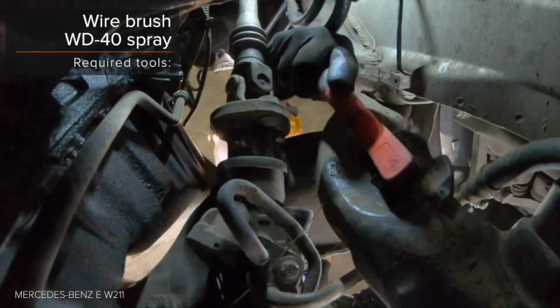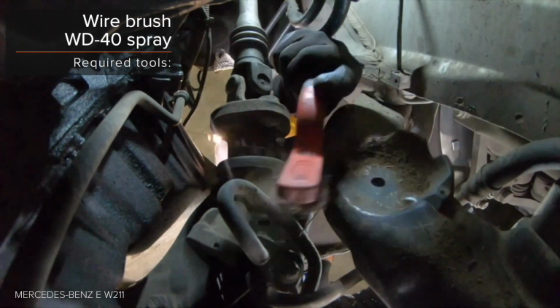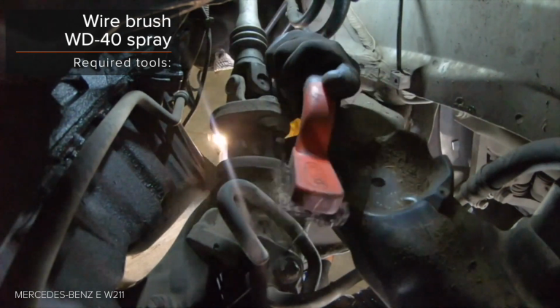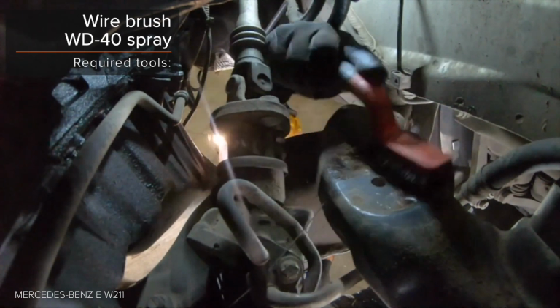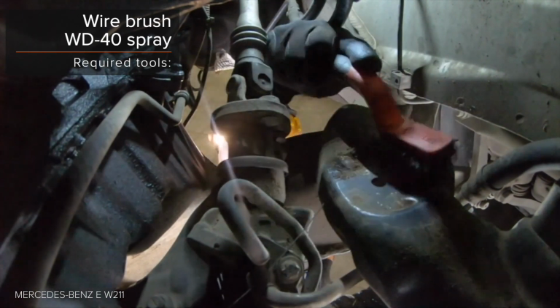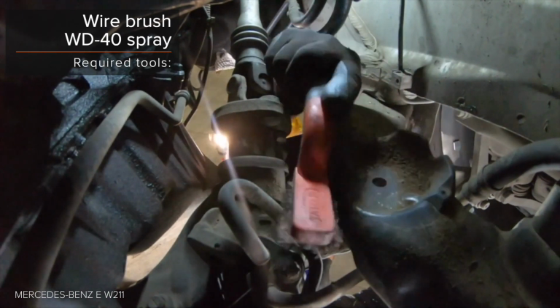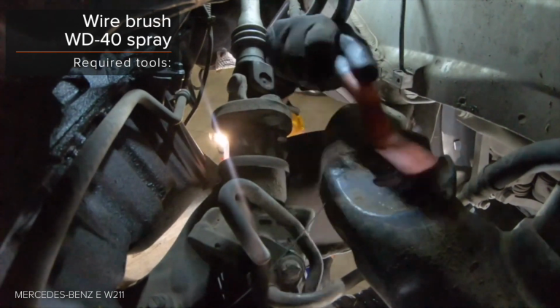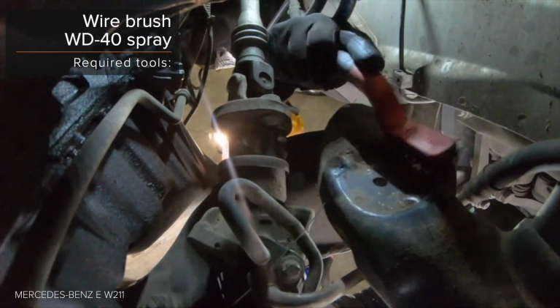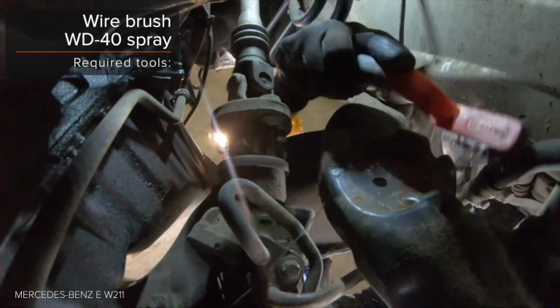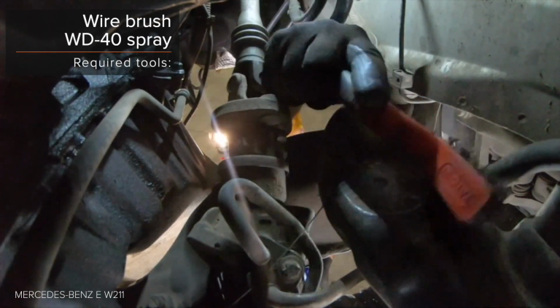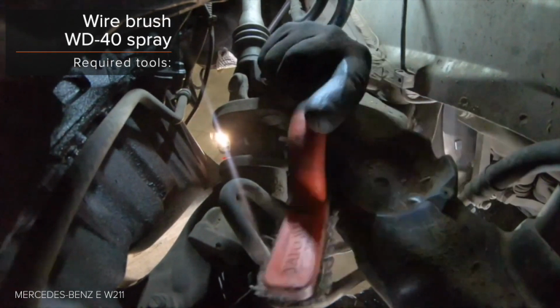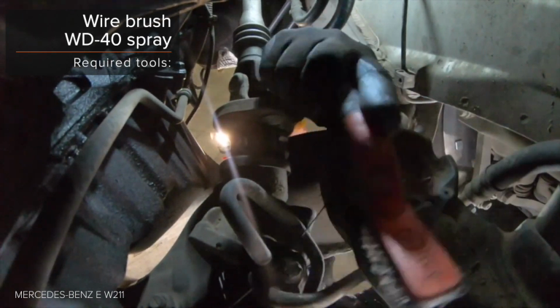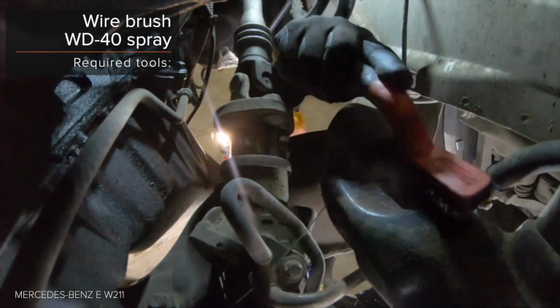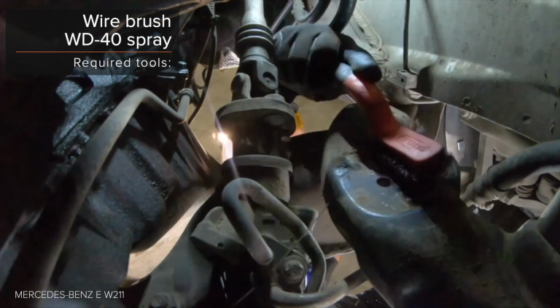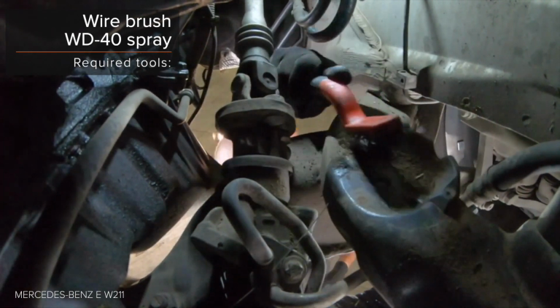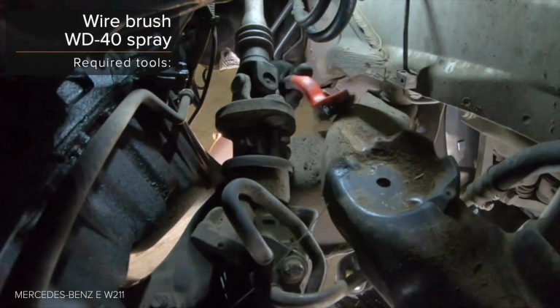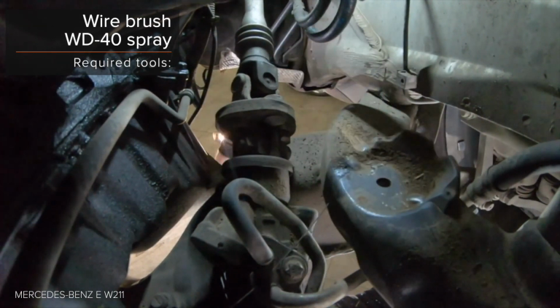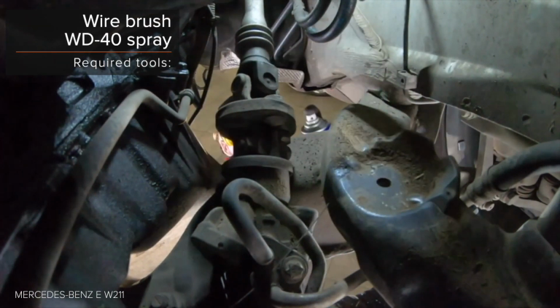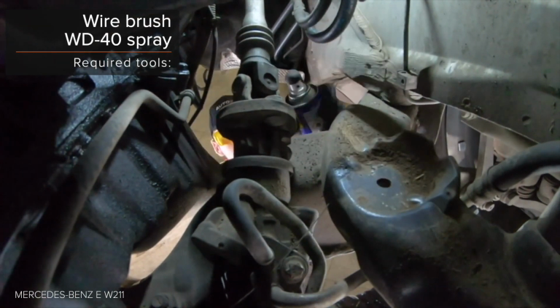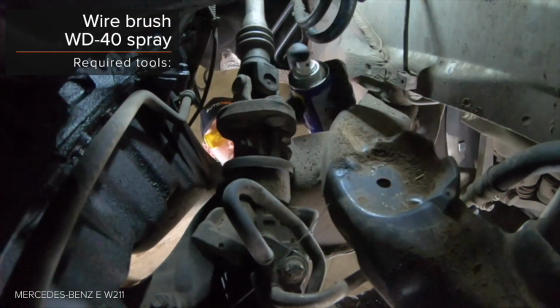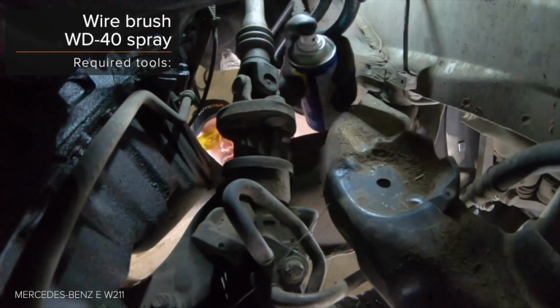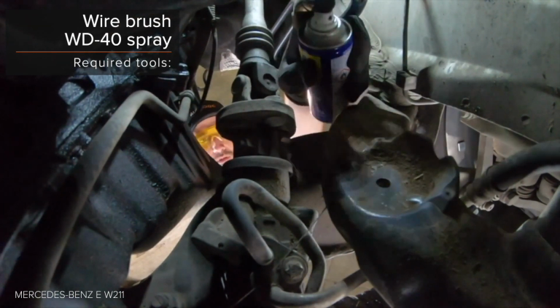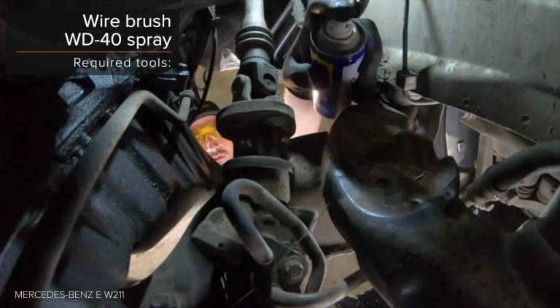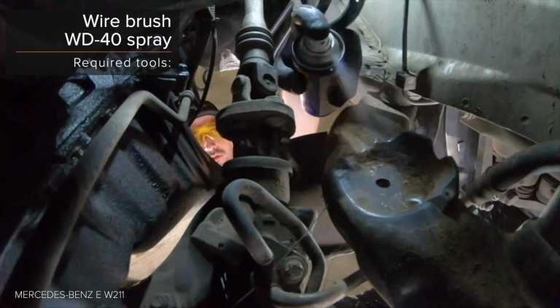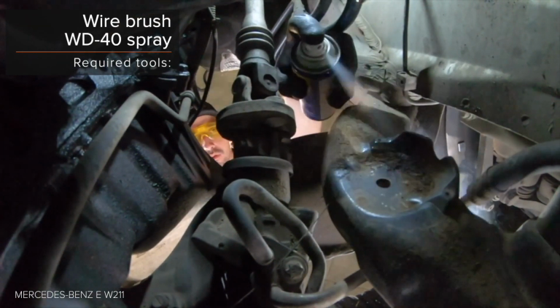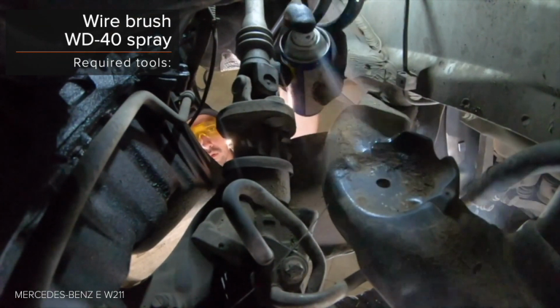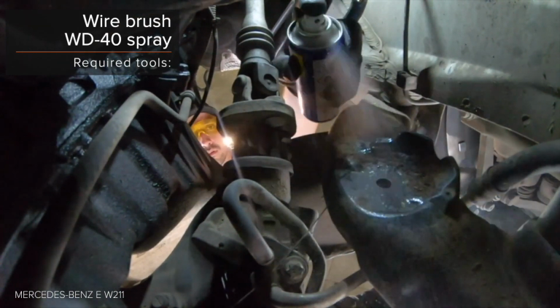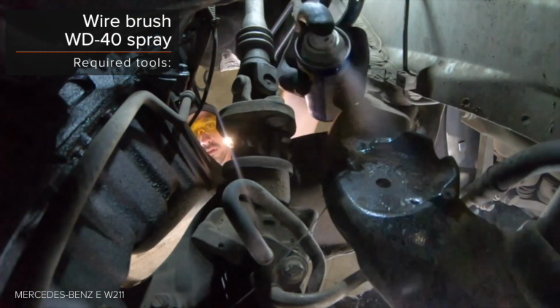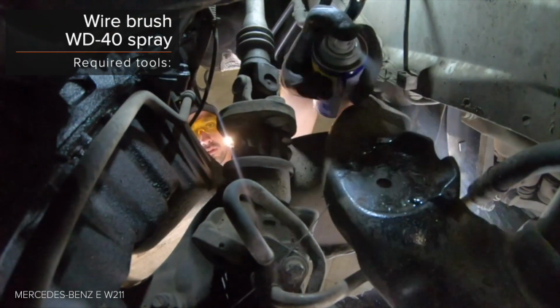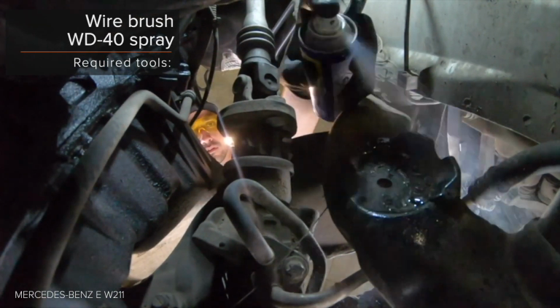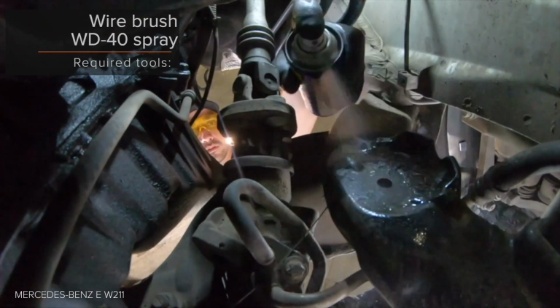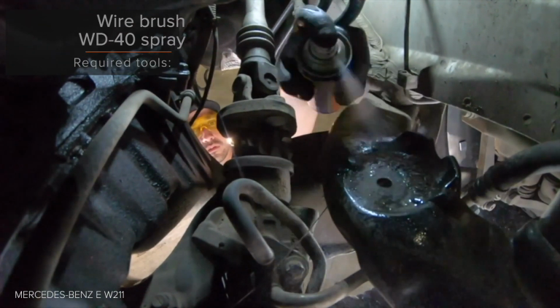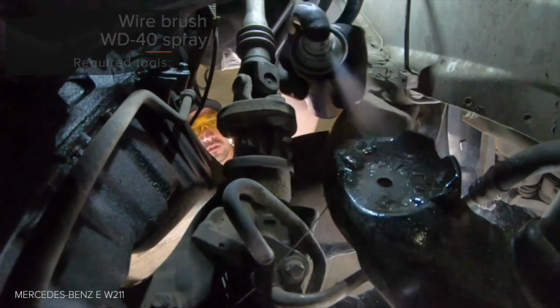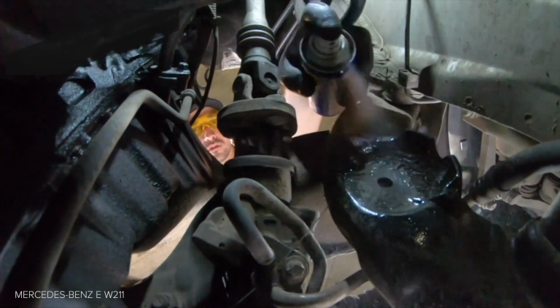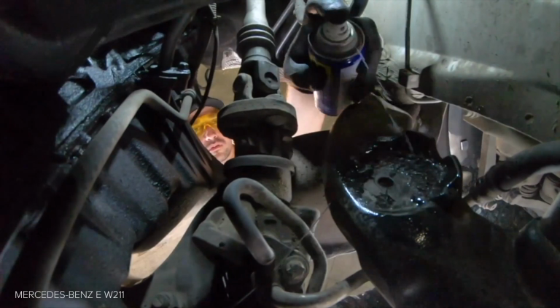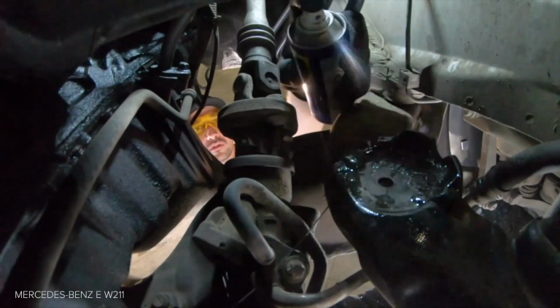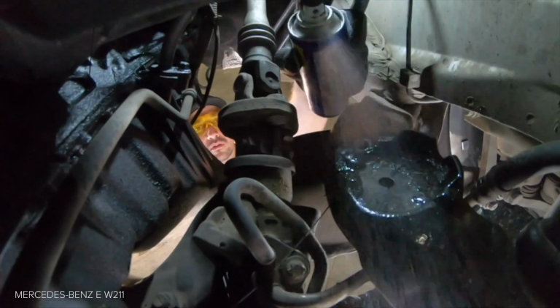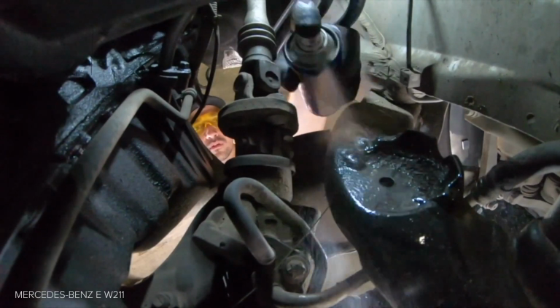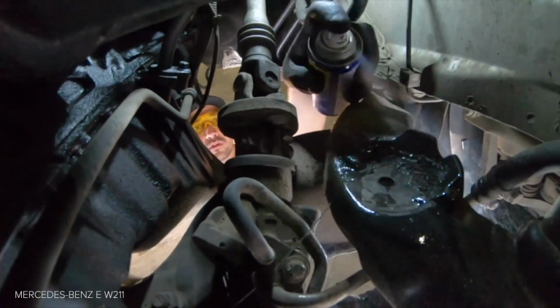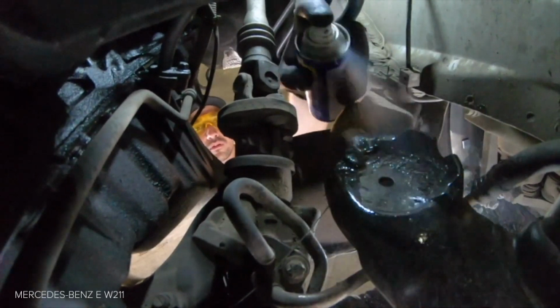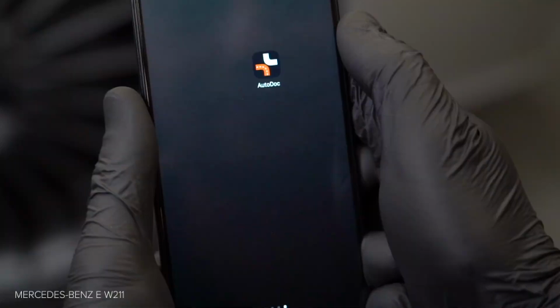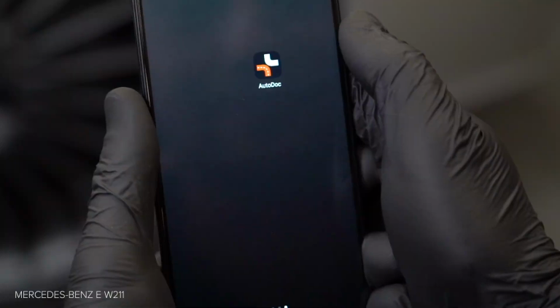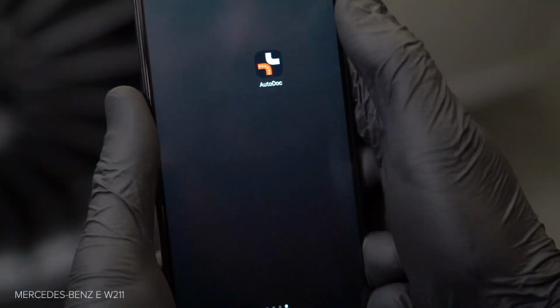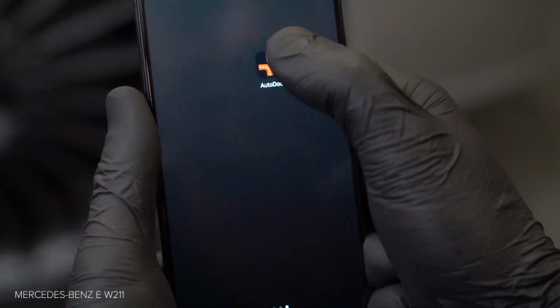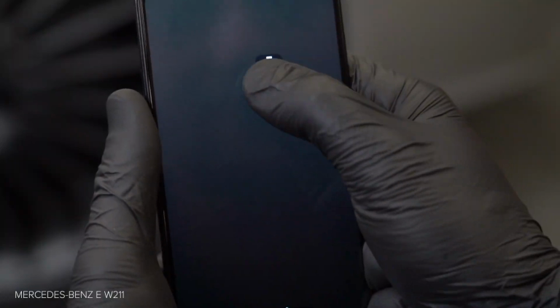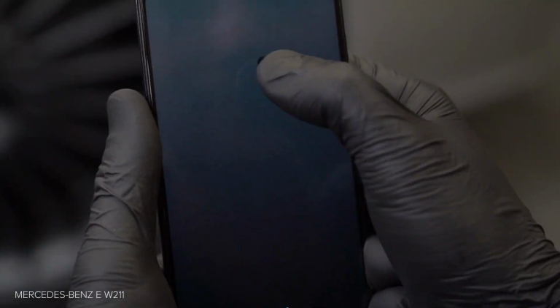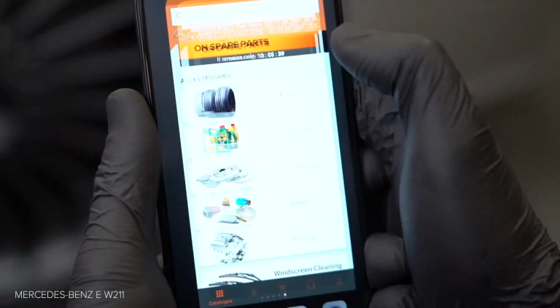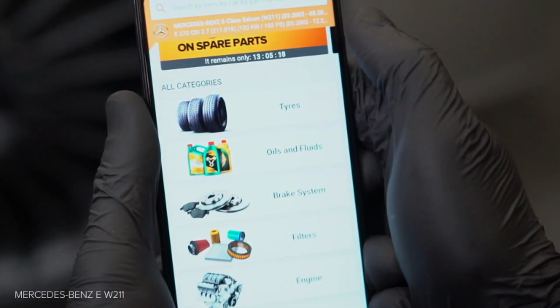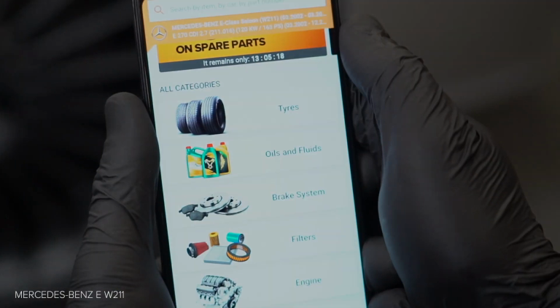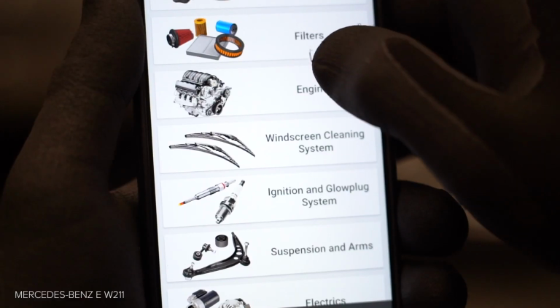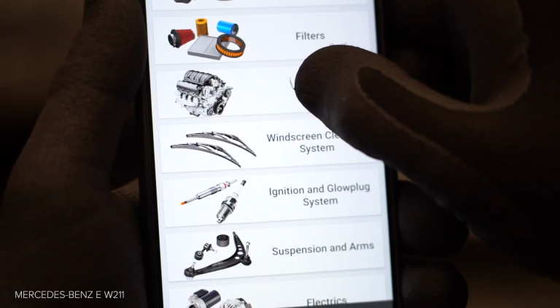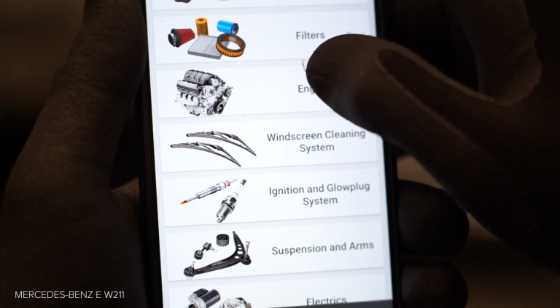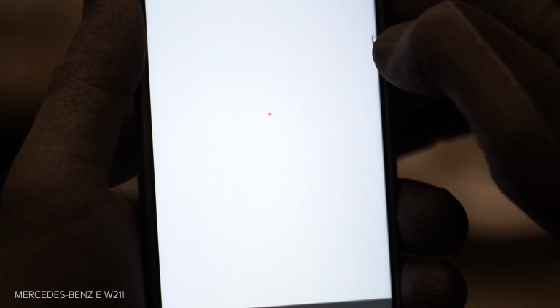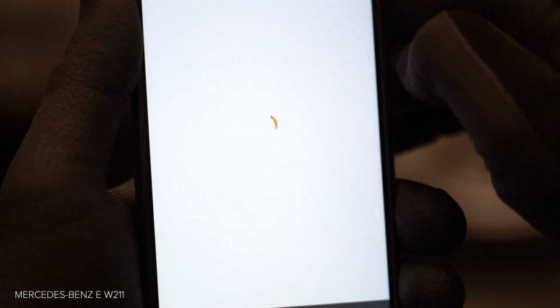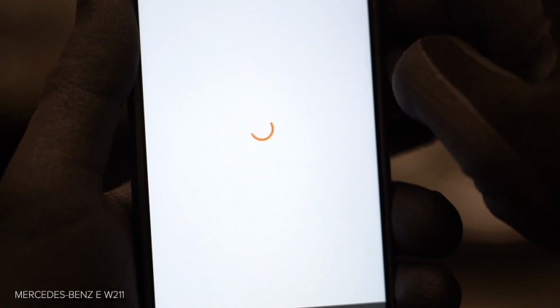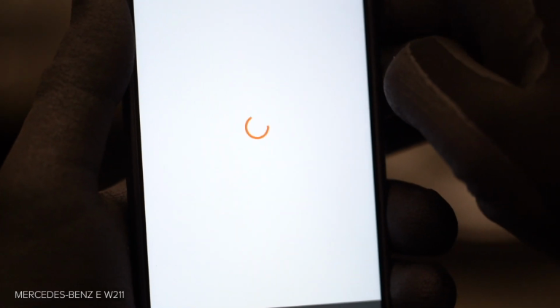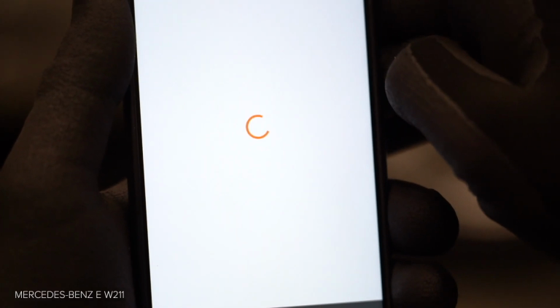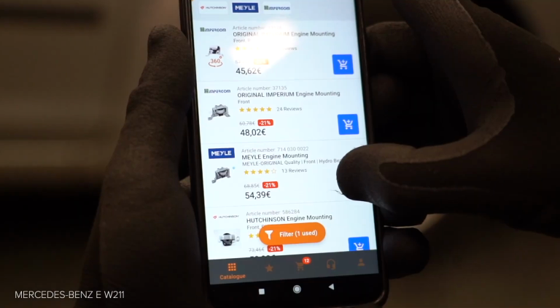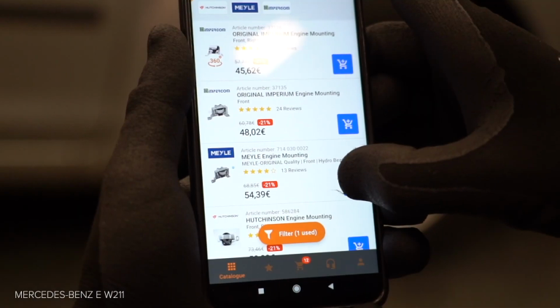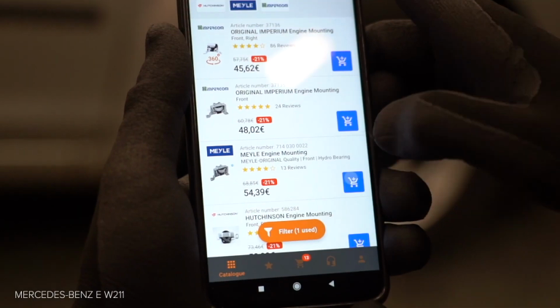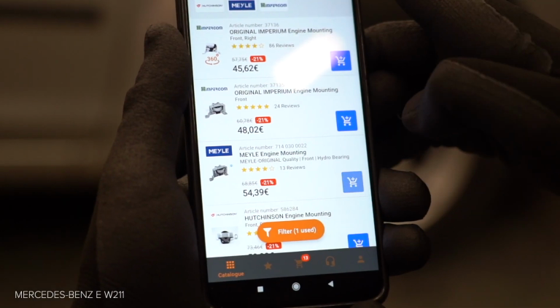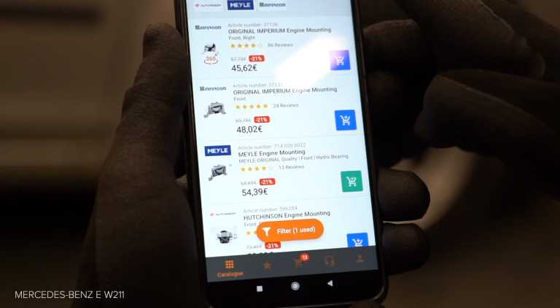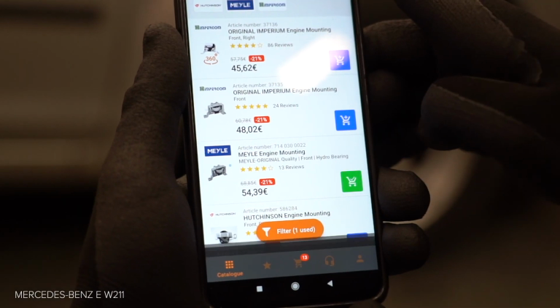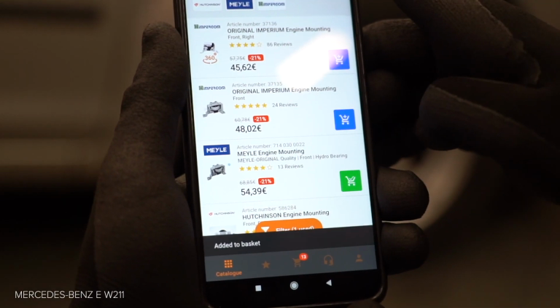AUTODOC recommends: all steps completed. Okay, let's do it. That's all that needs to be done now.